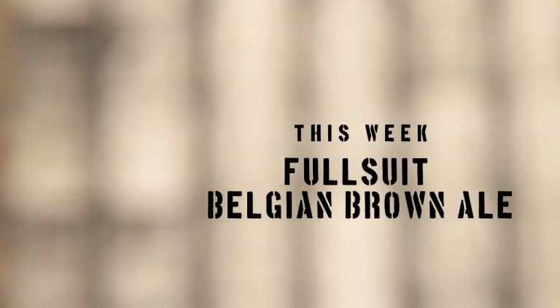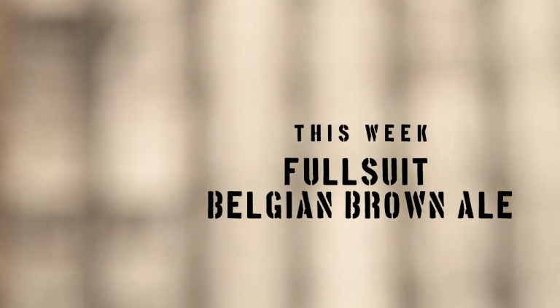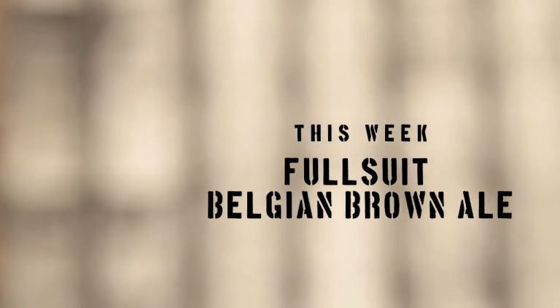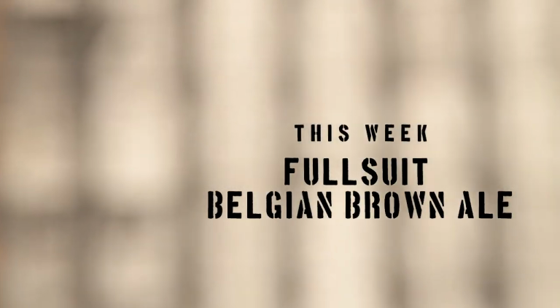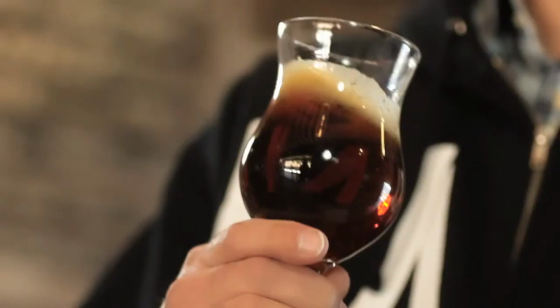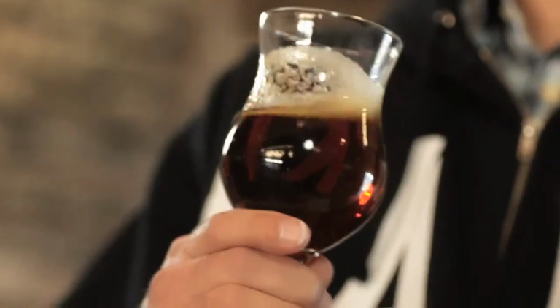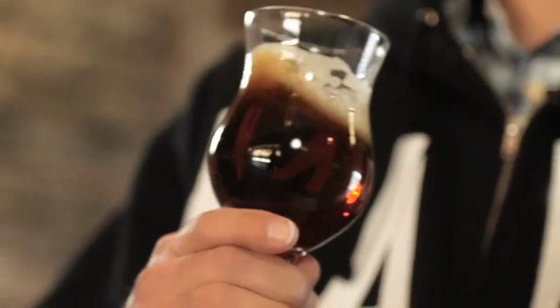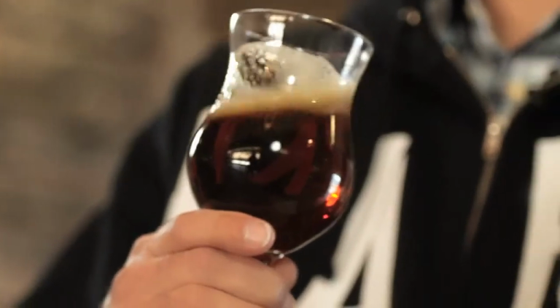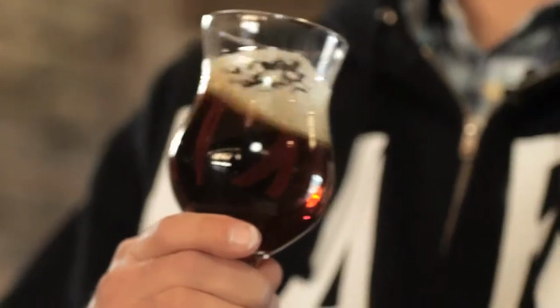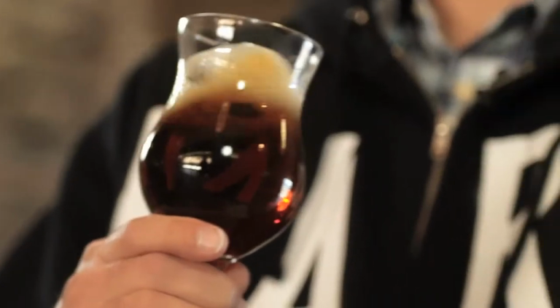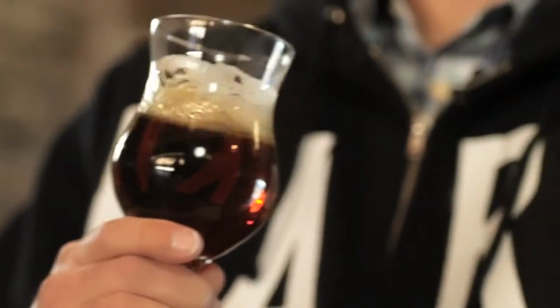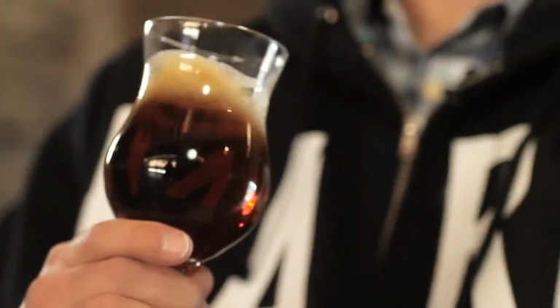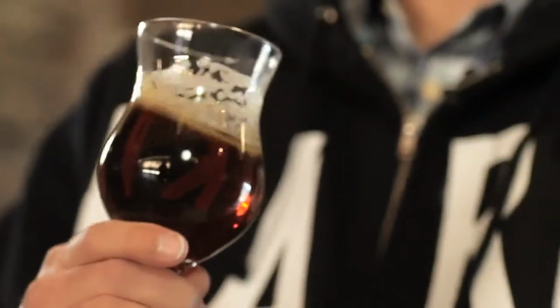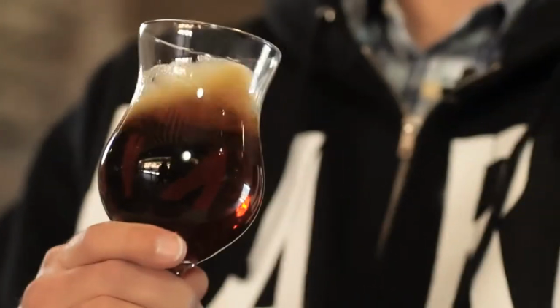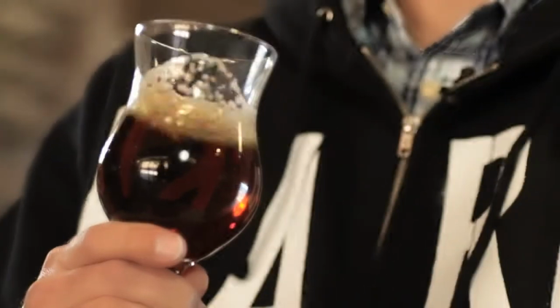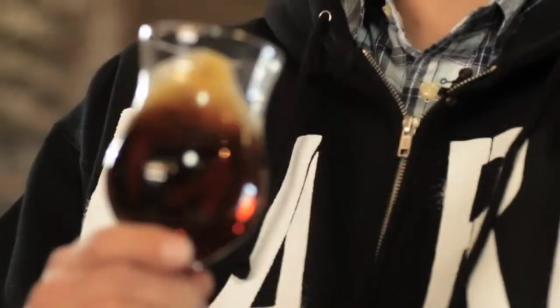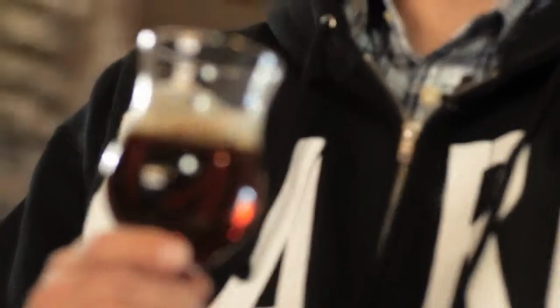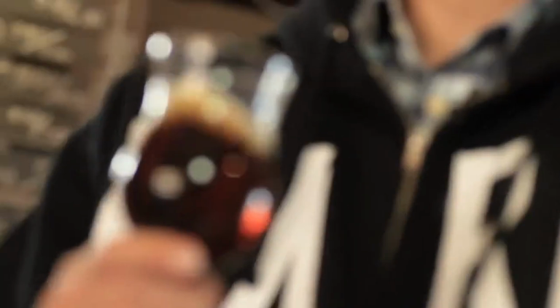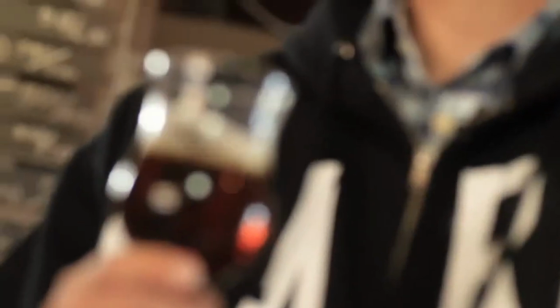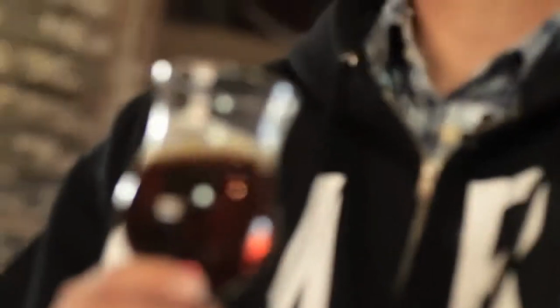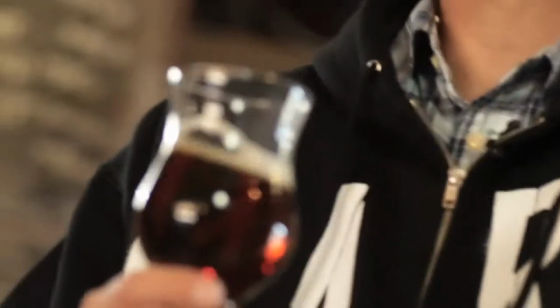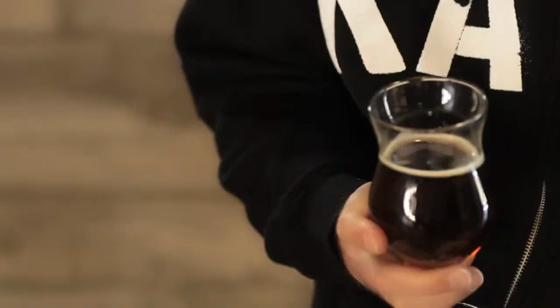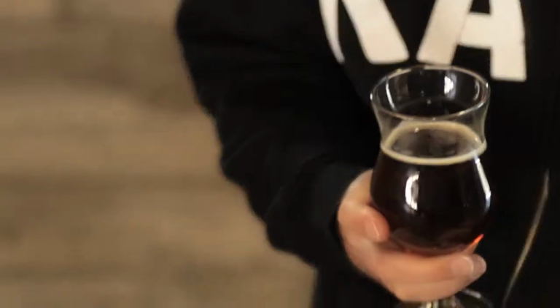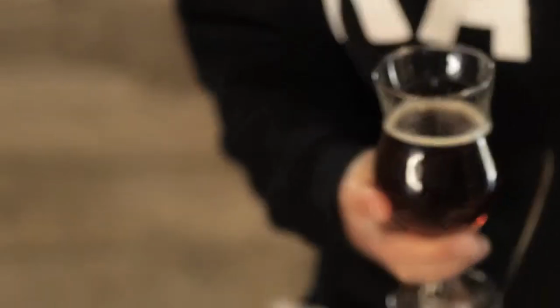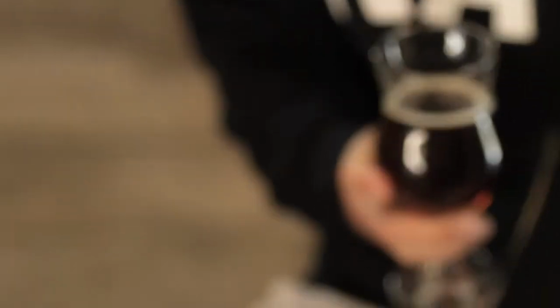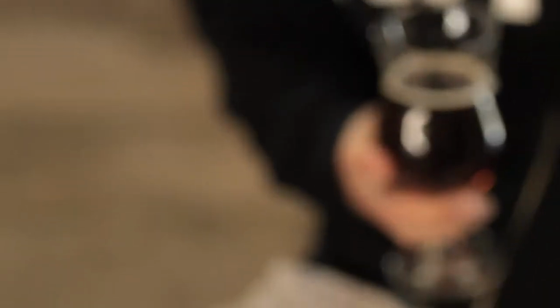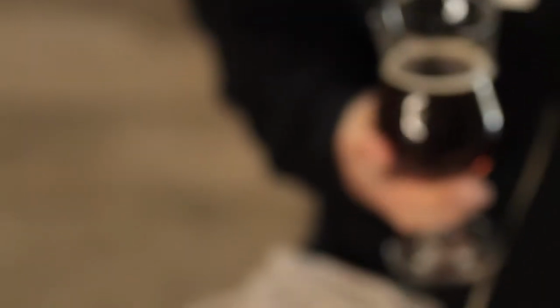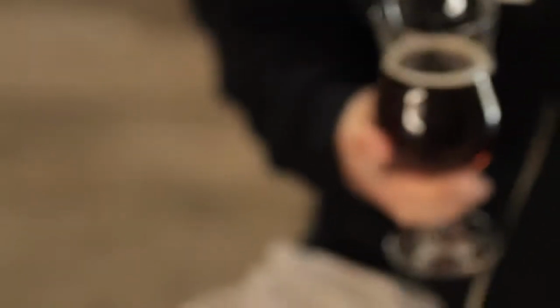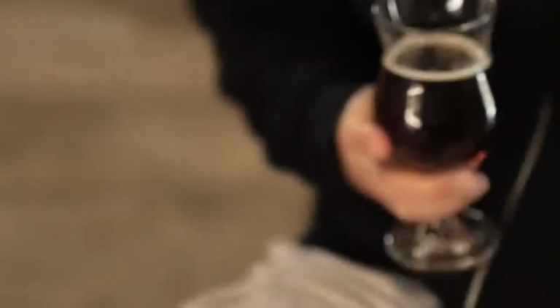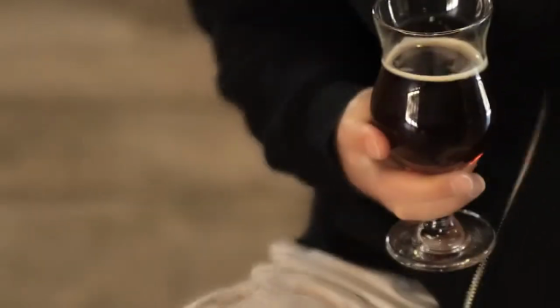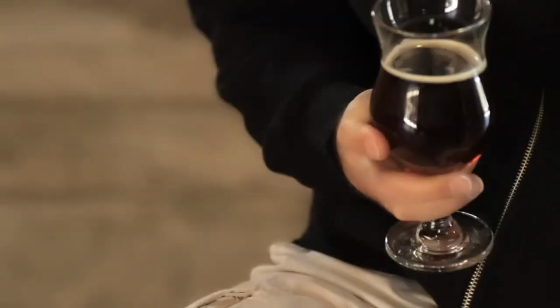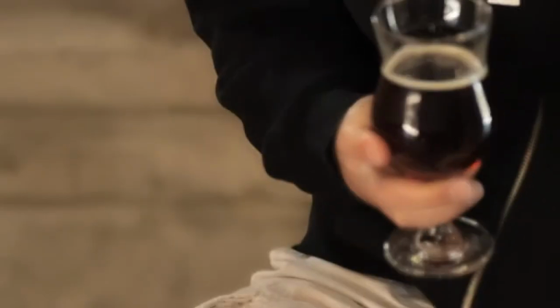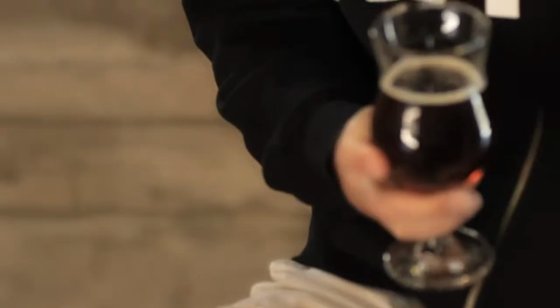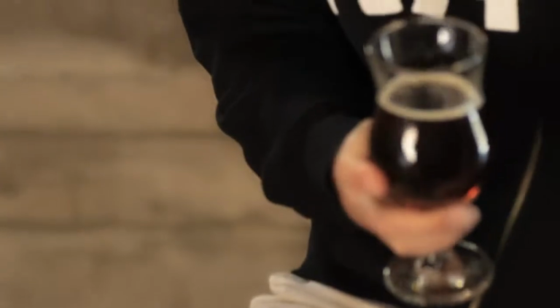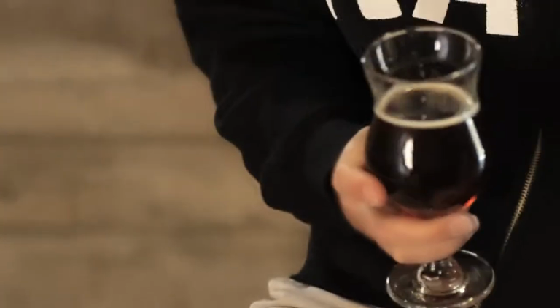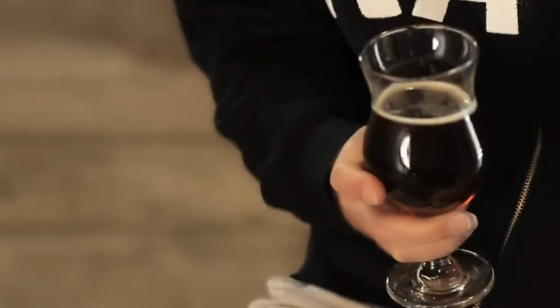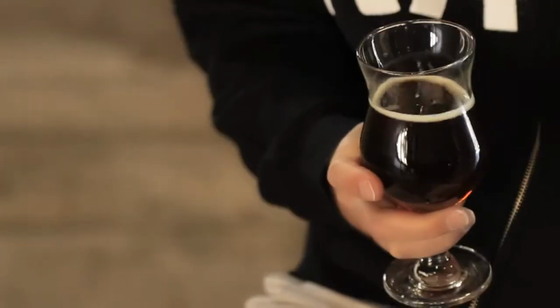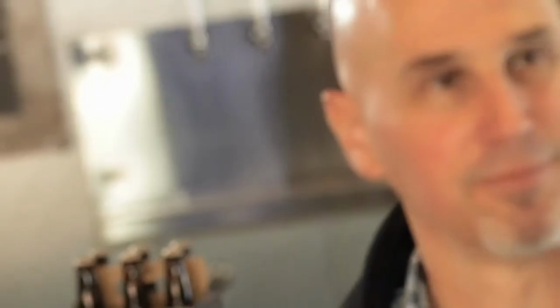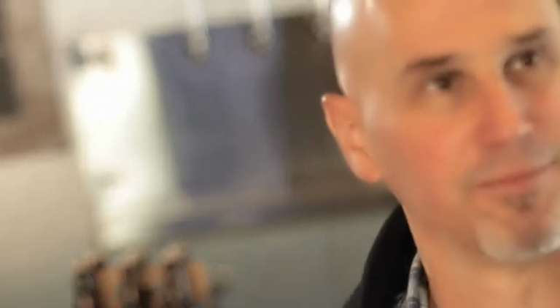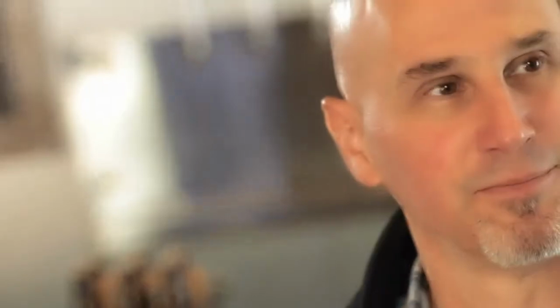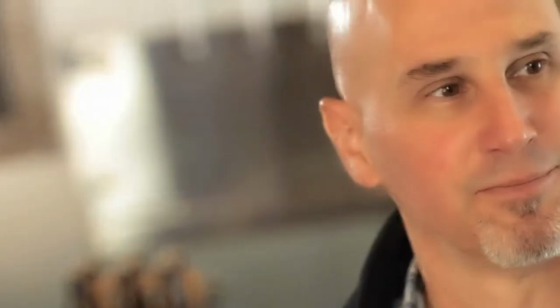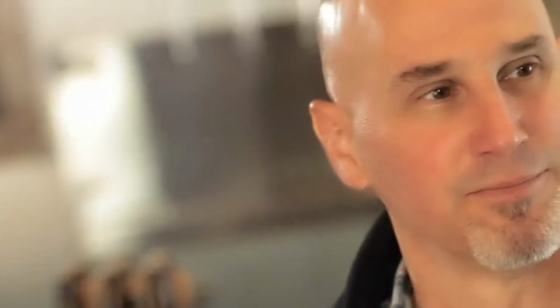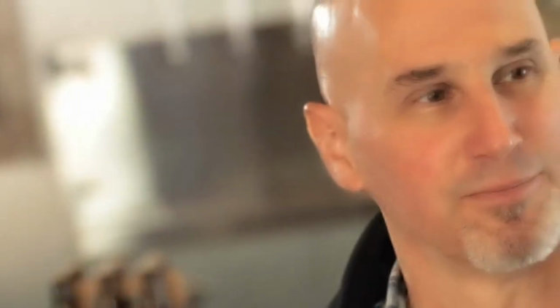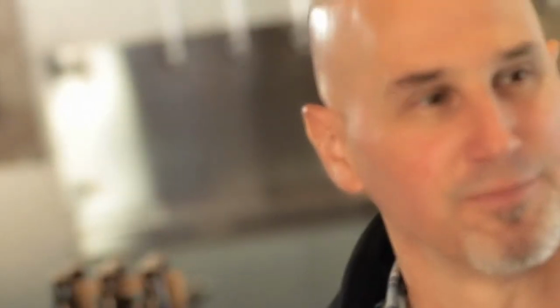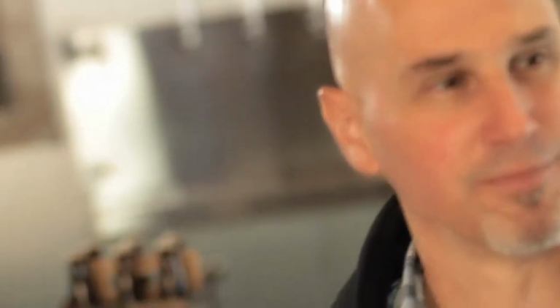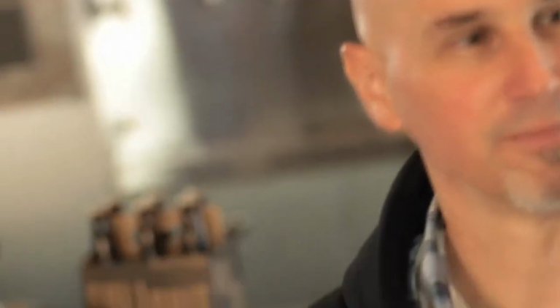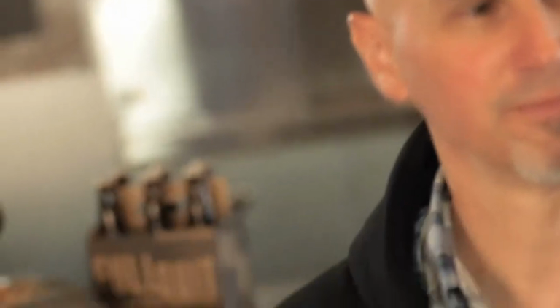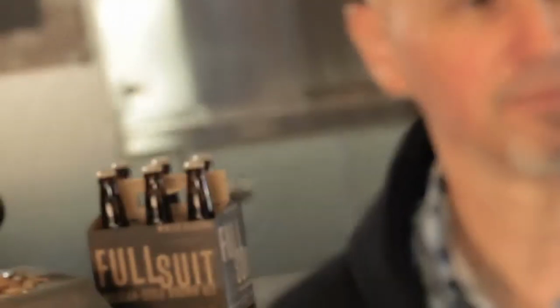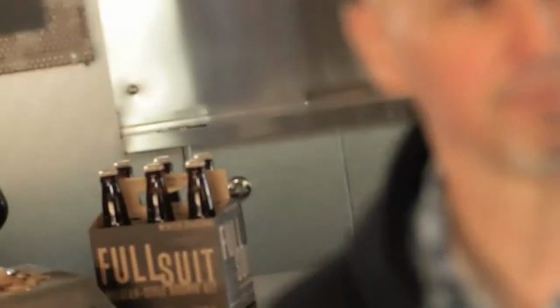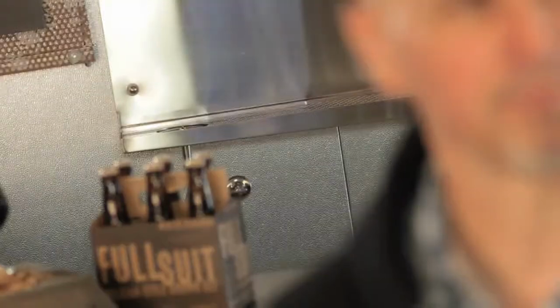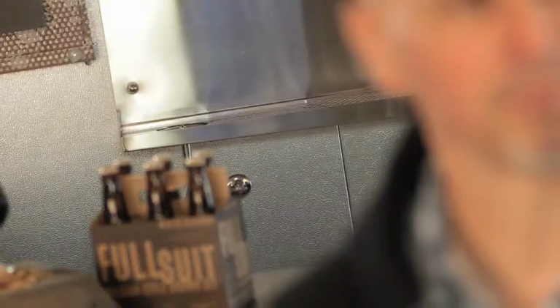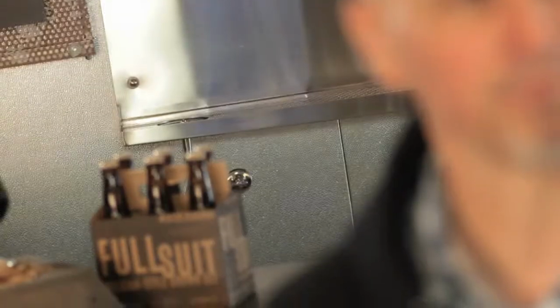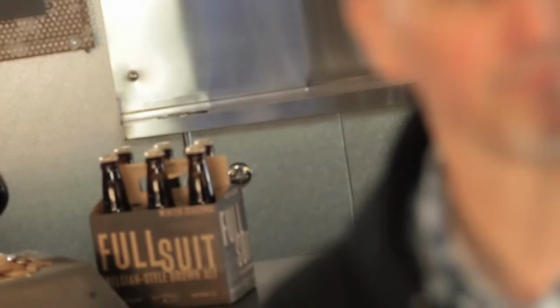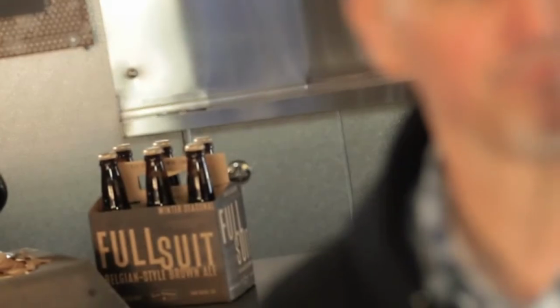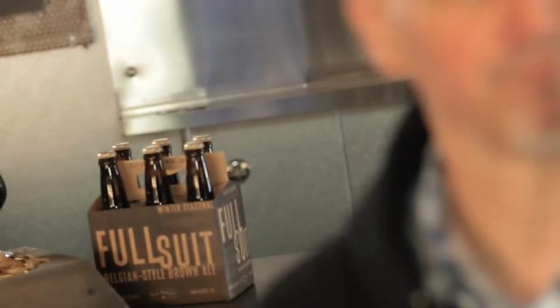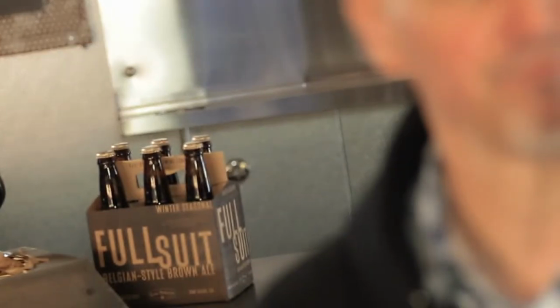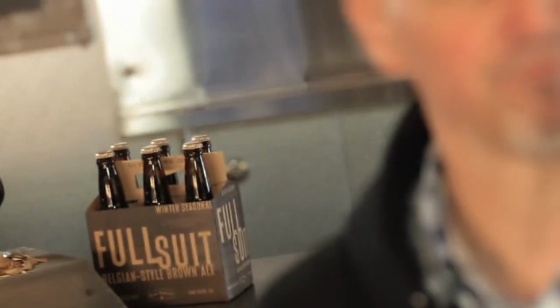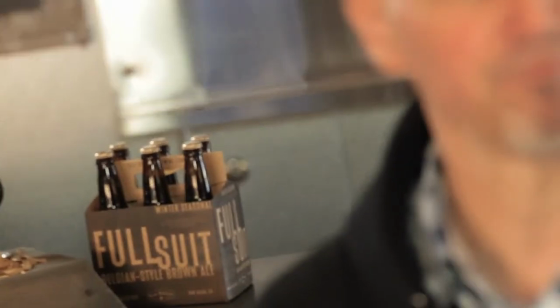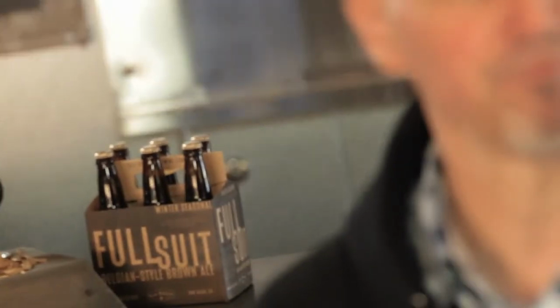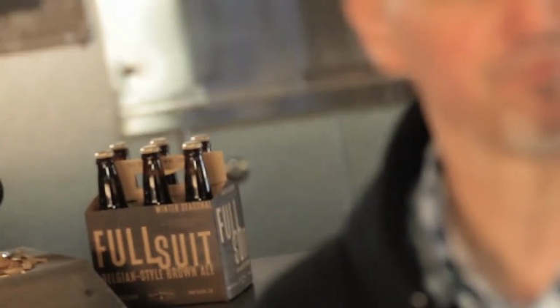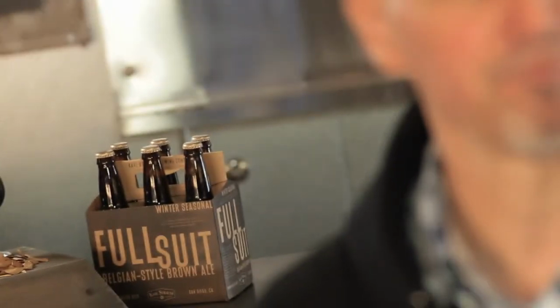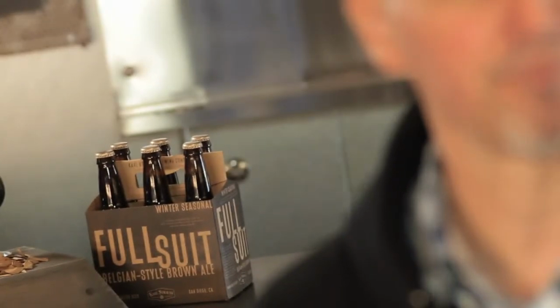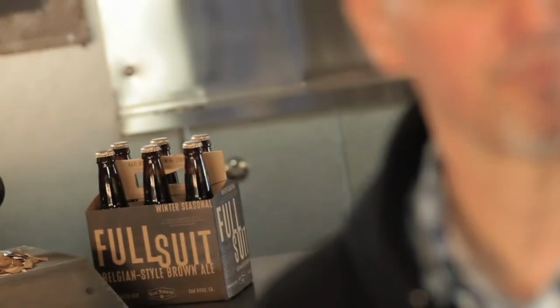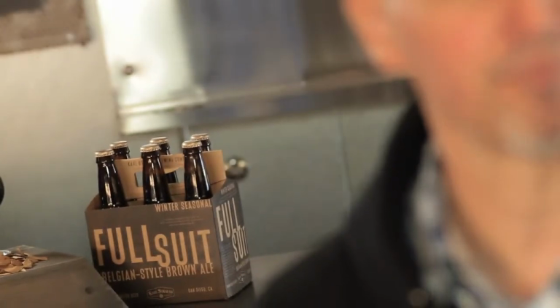My name is Paul Segura. I'm the brewmaster at Karl Strauss Brewing Company and today we're going to be talking about Full Suit Belgian Brown Ale.